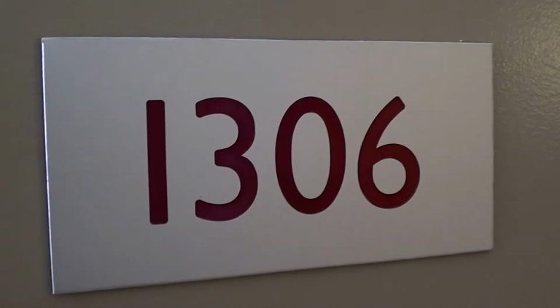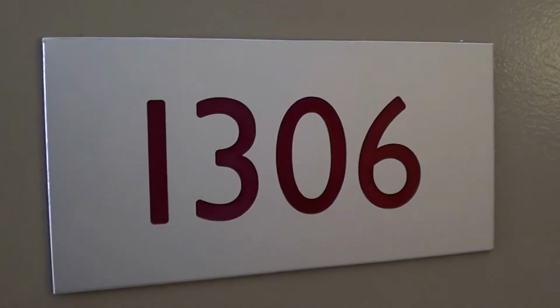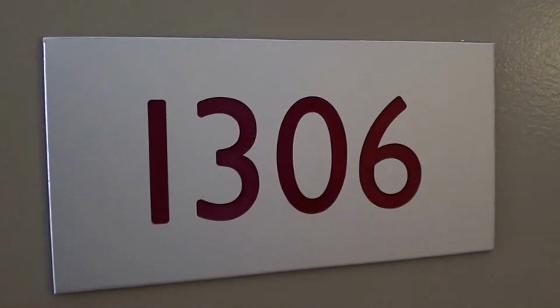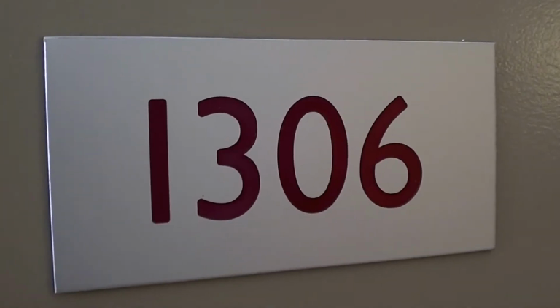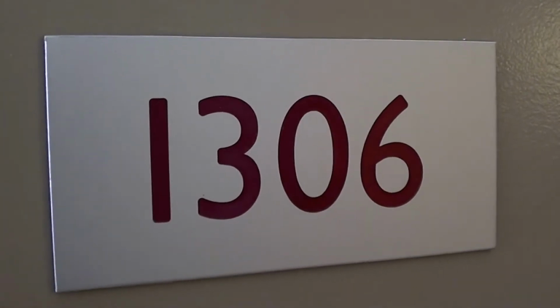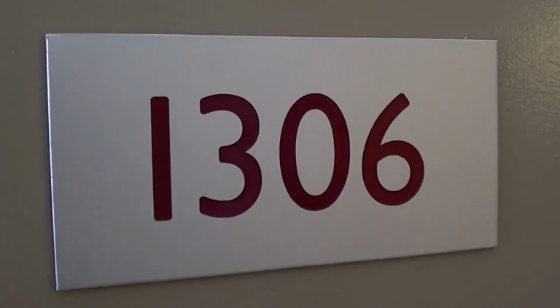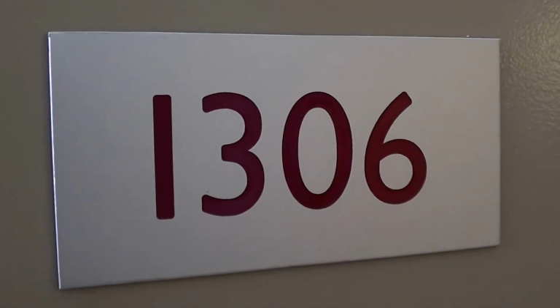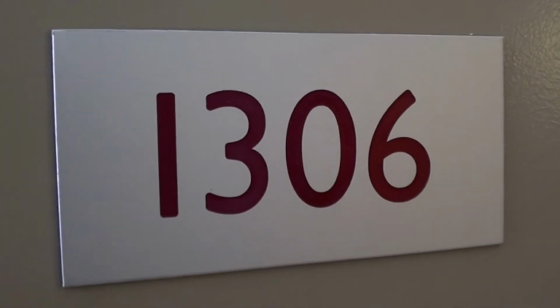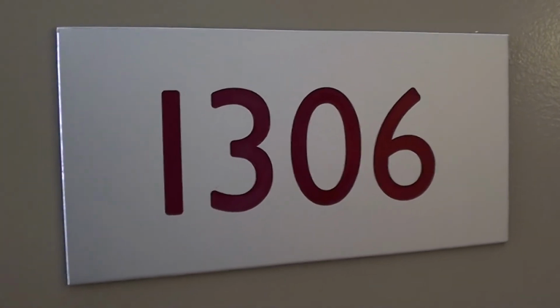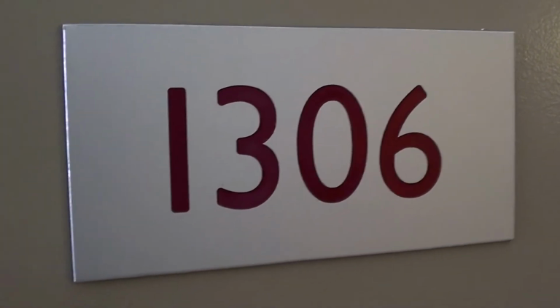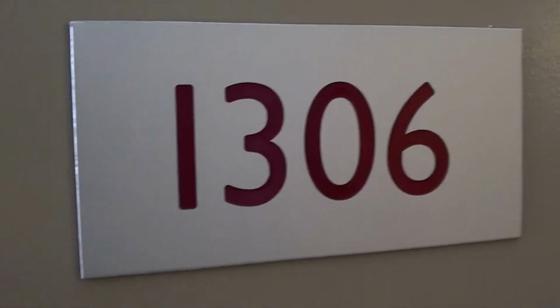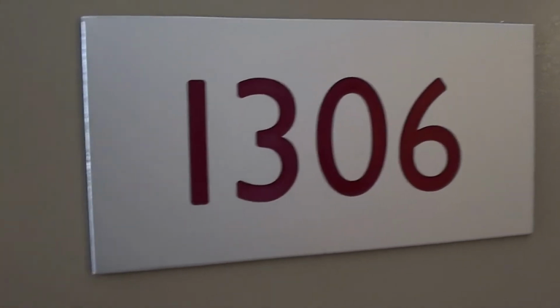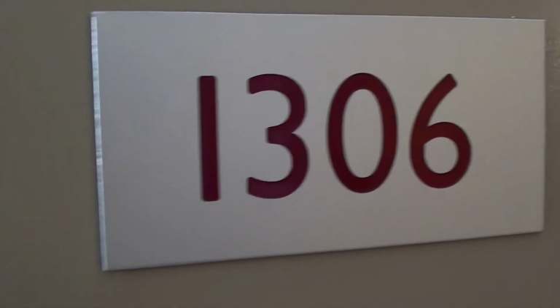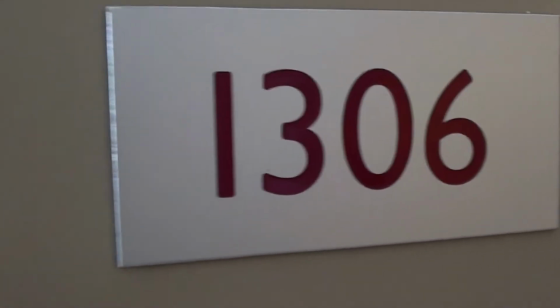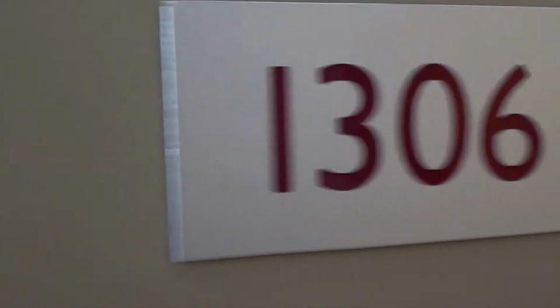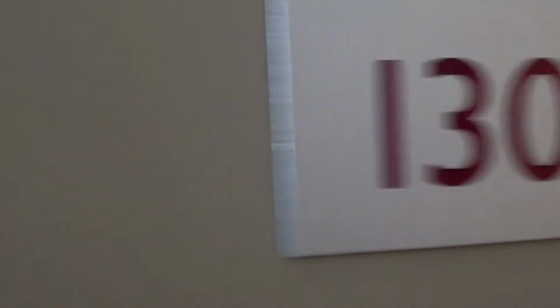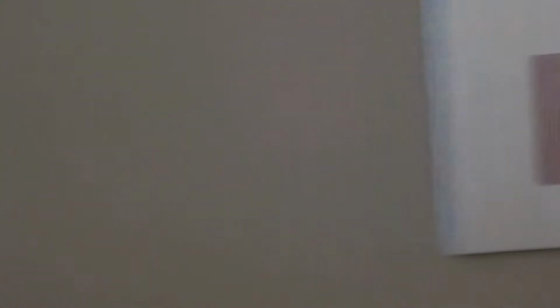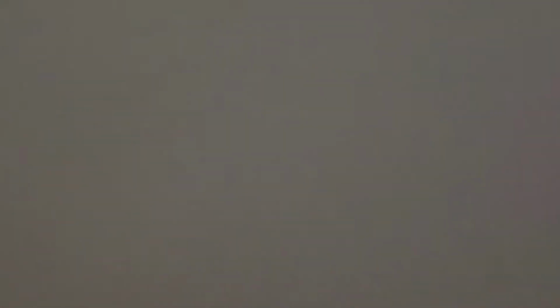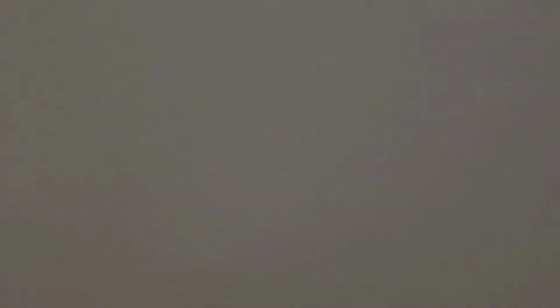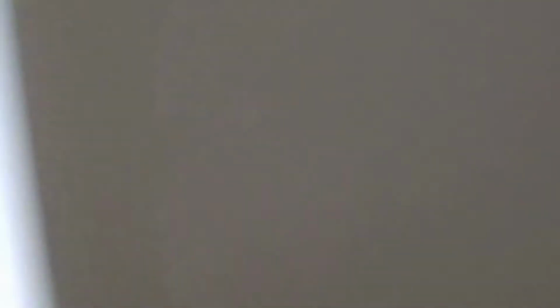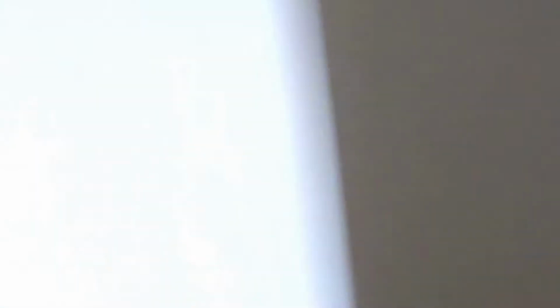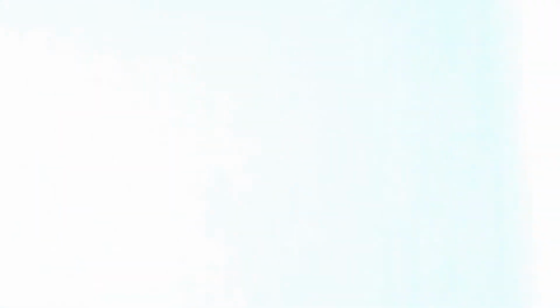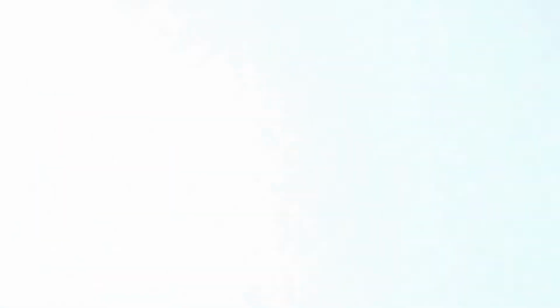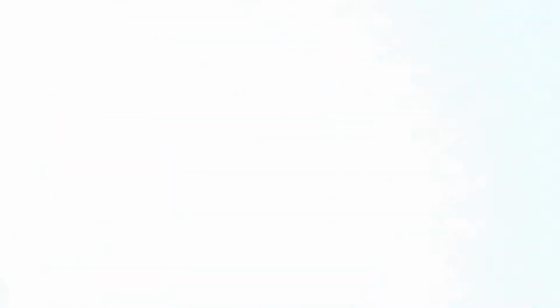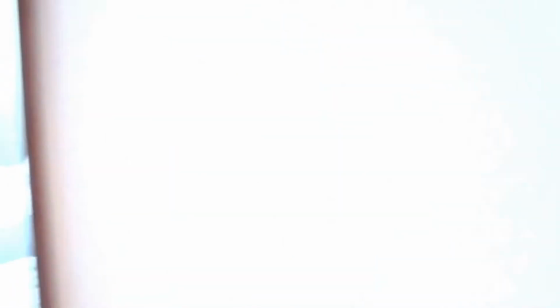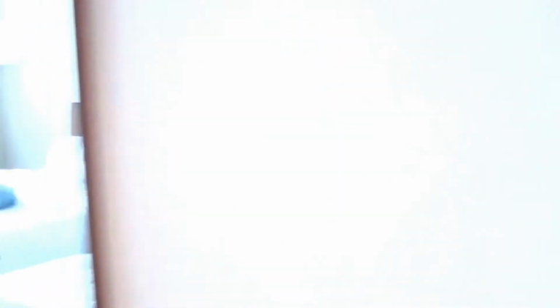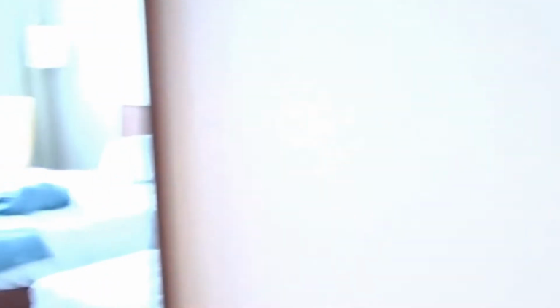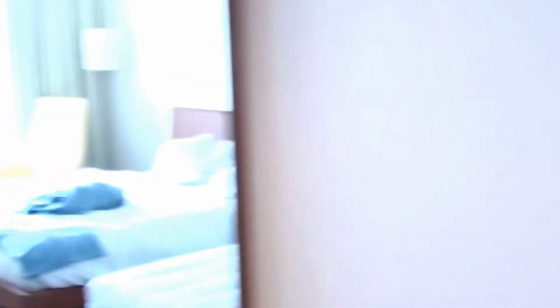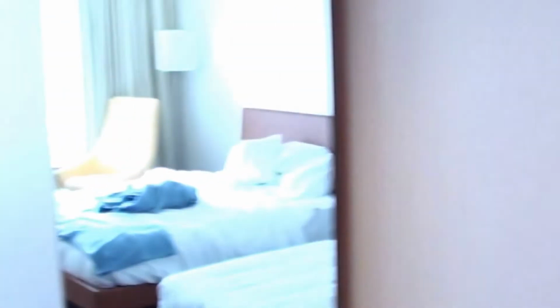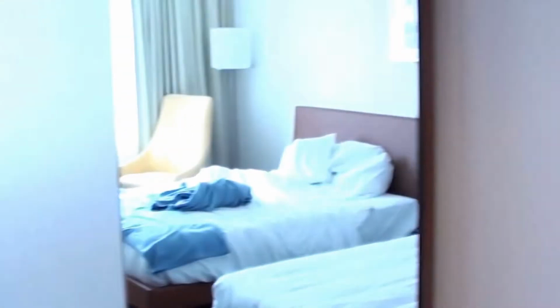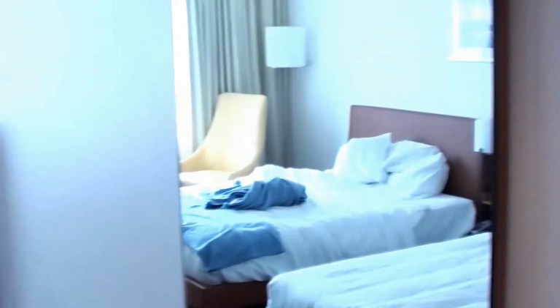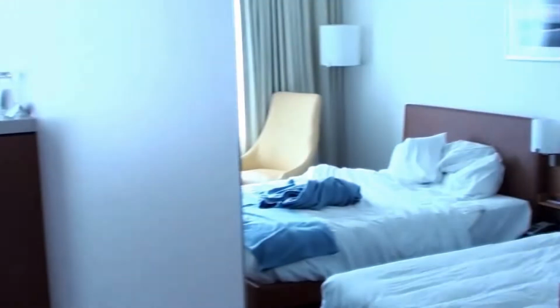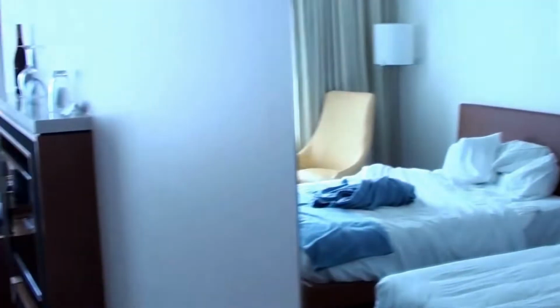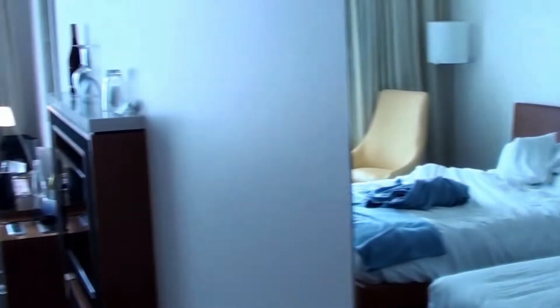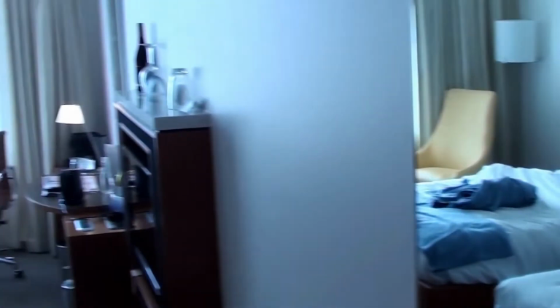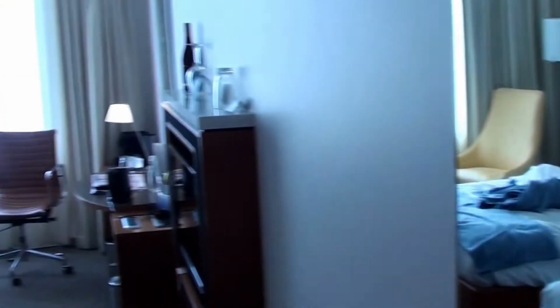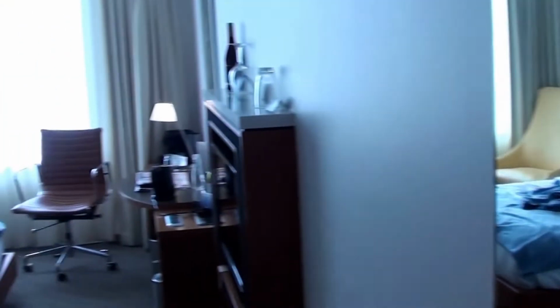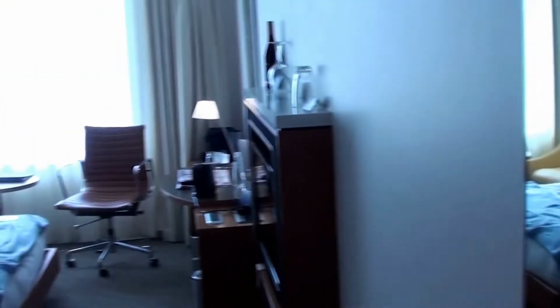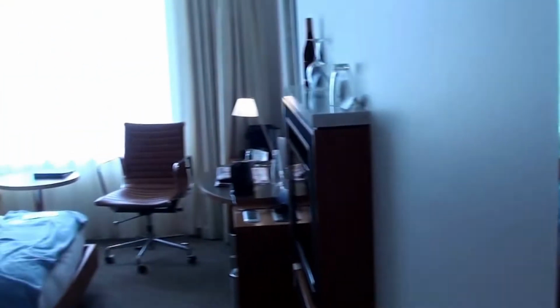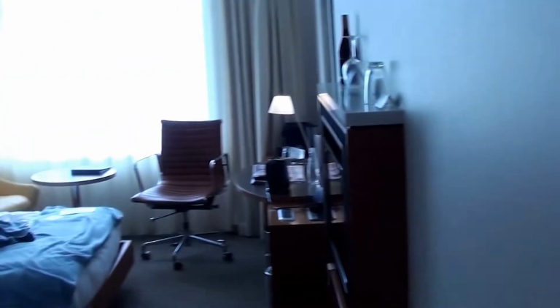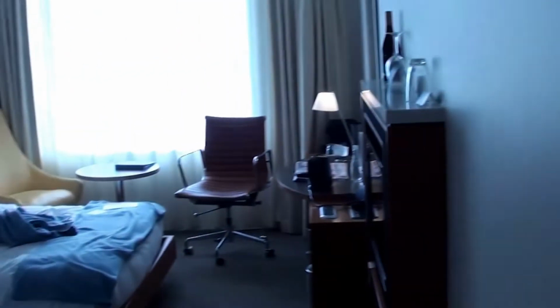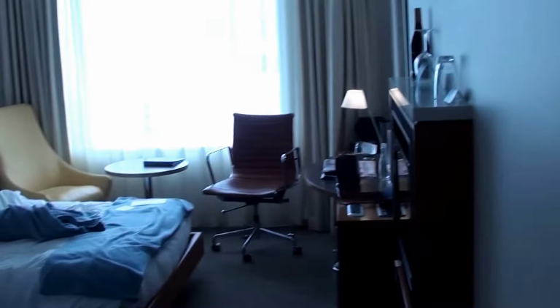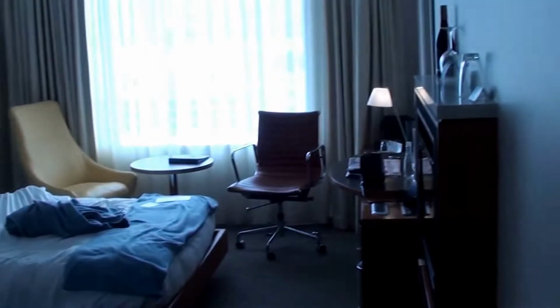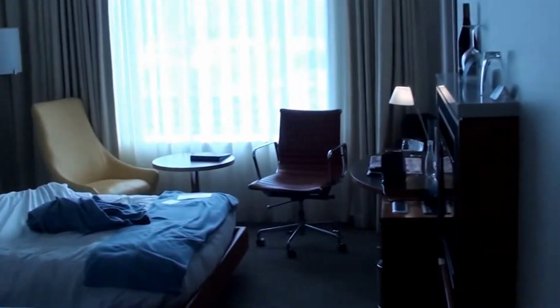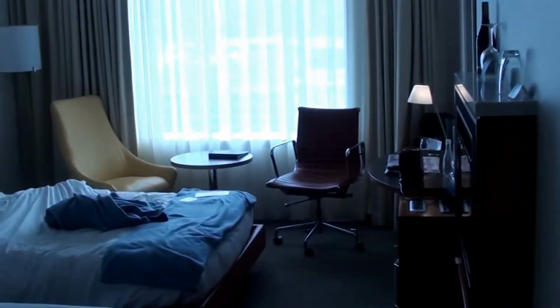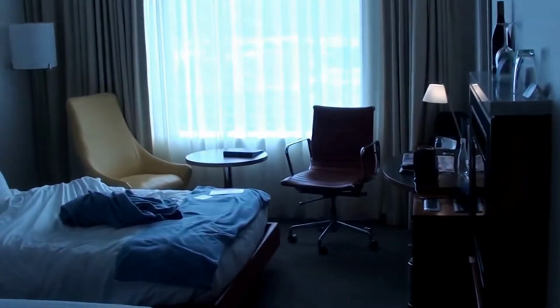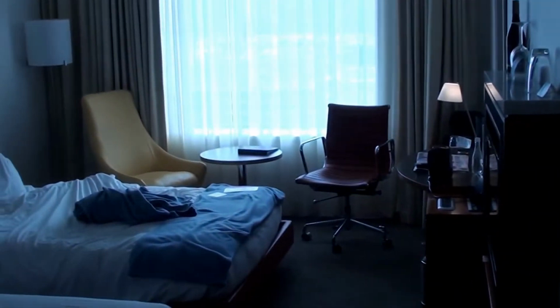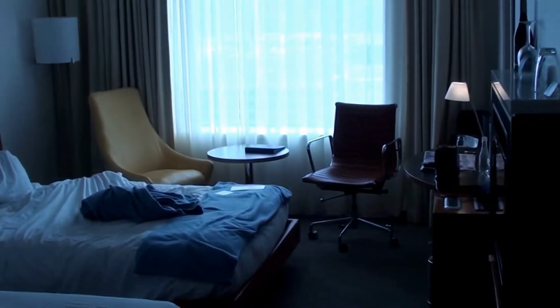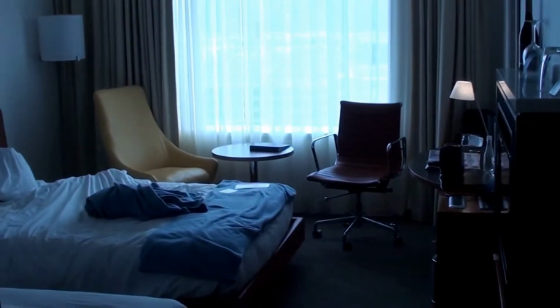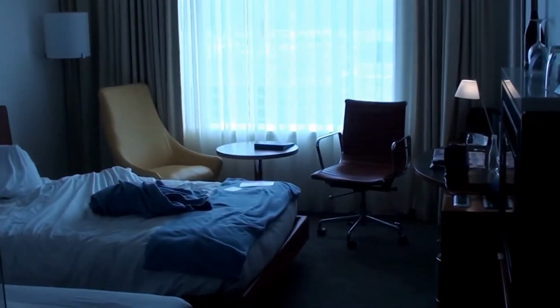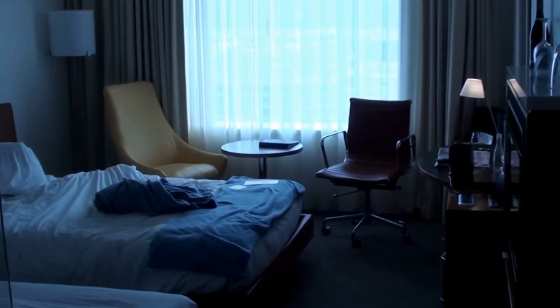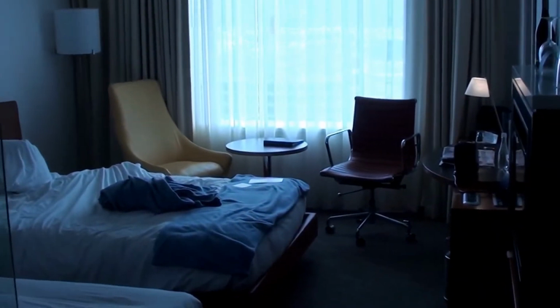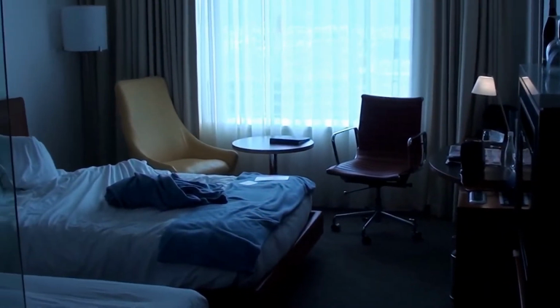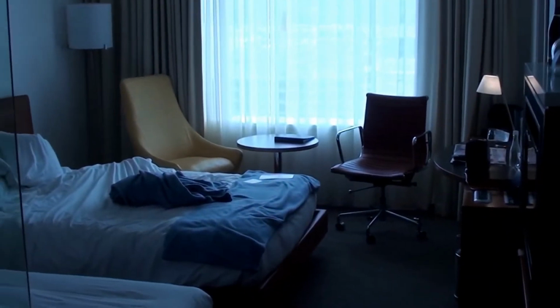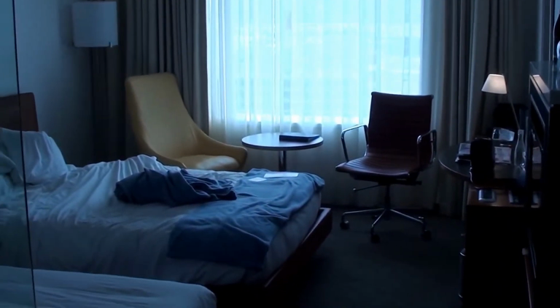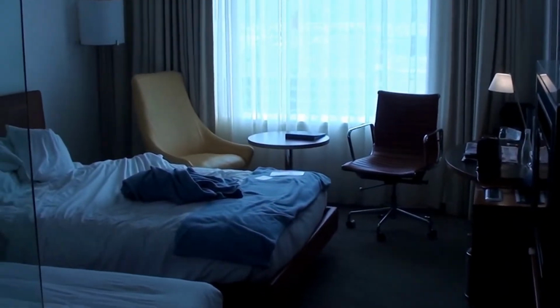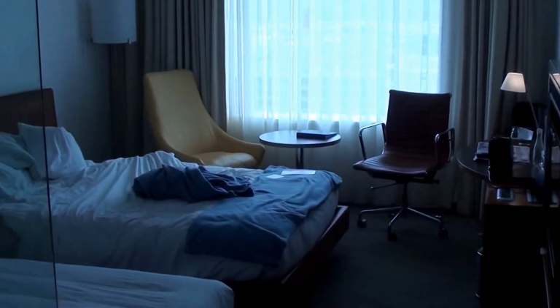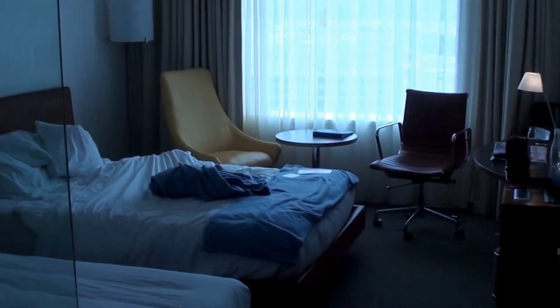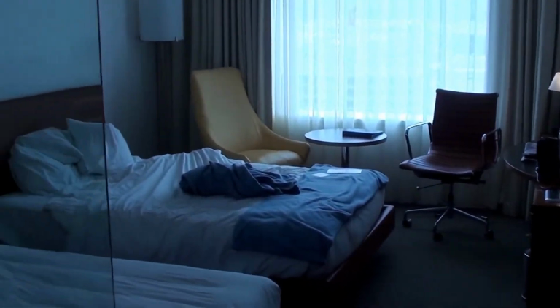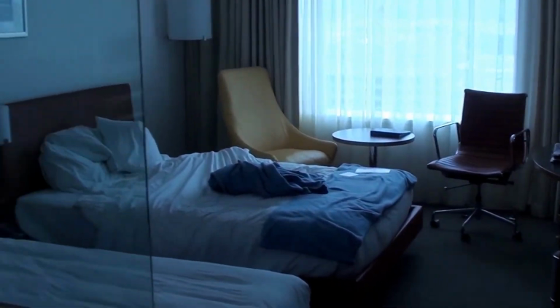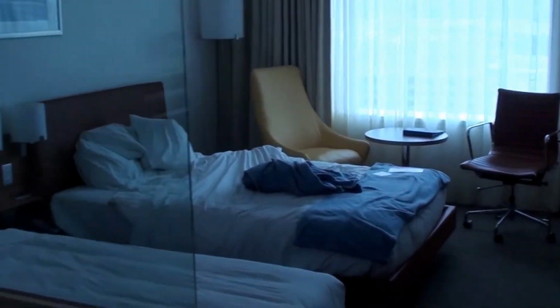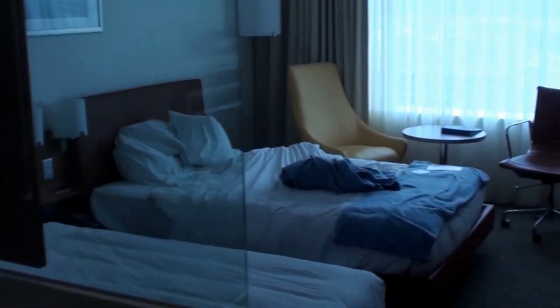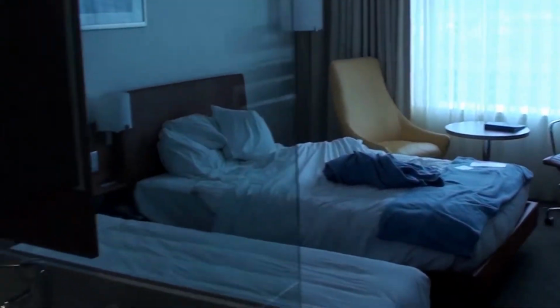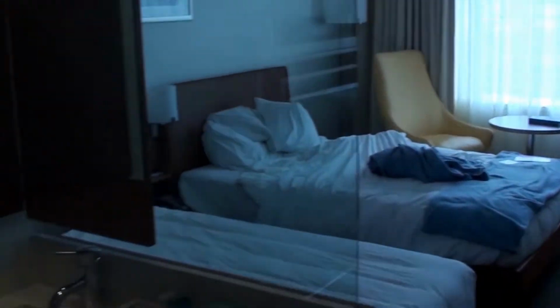Today I'm at the Novatel Hotel Christchurch, New Zealand, and this is a premium room, 1306.